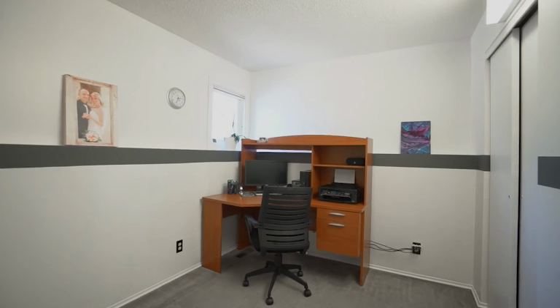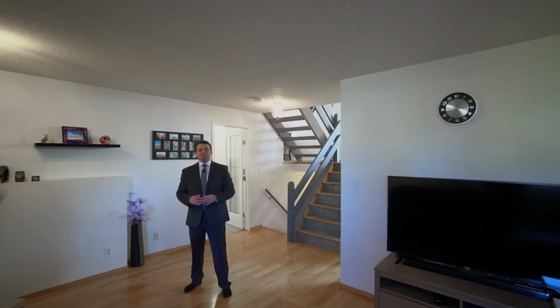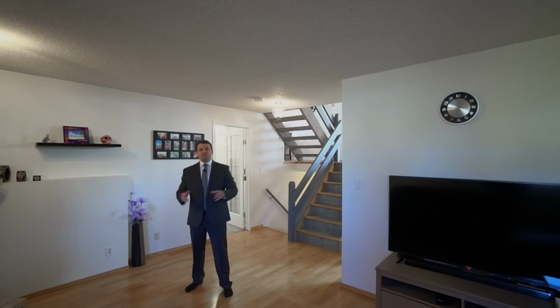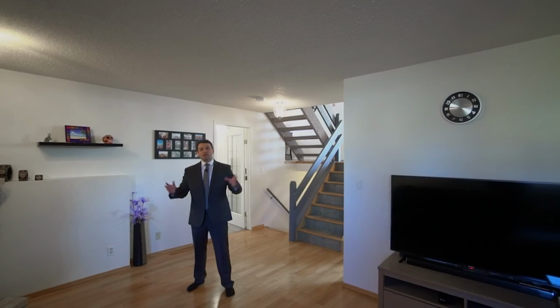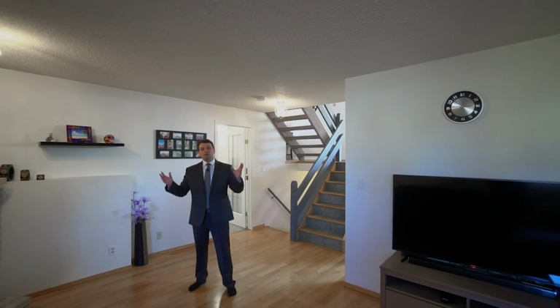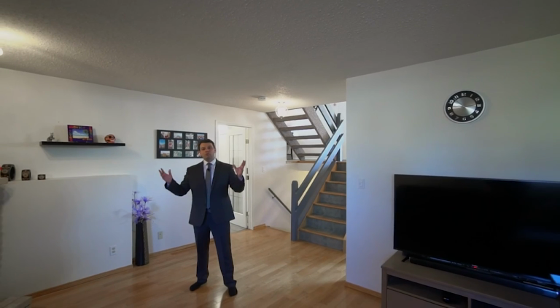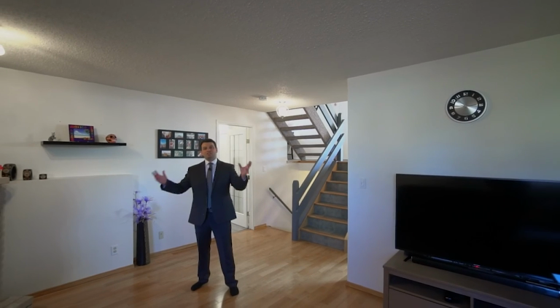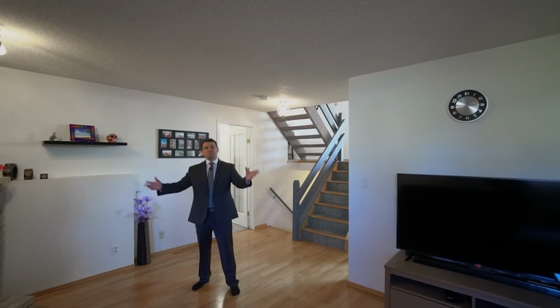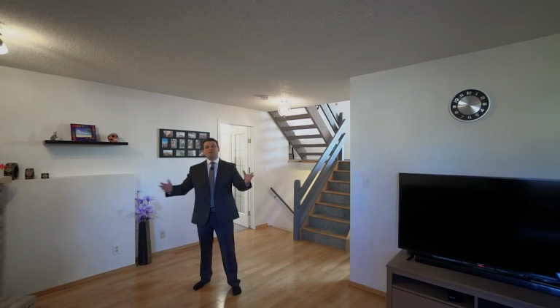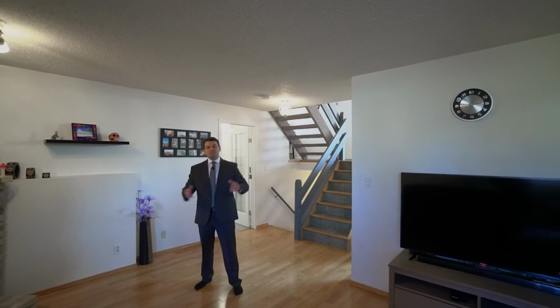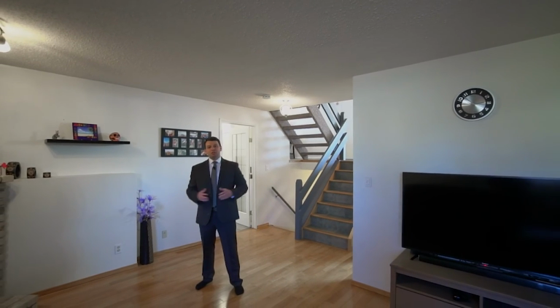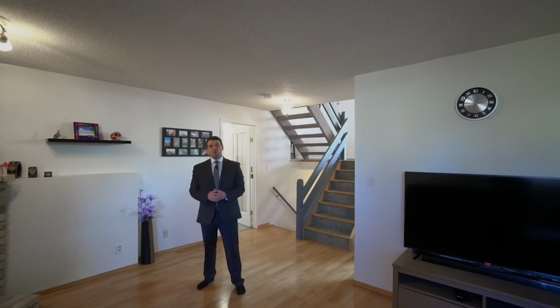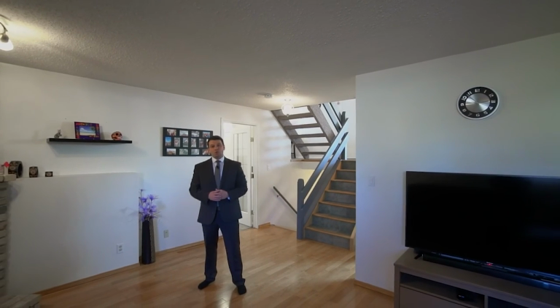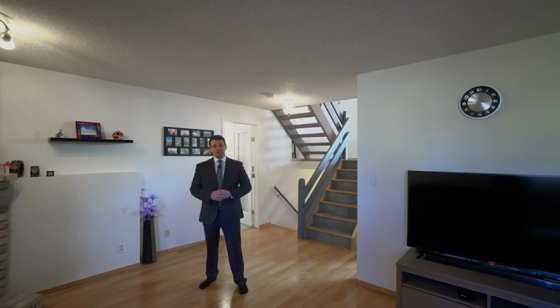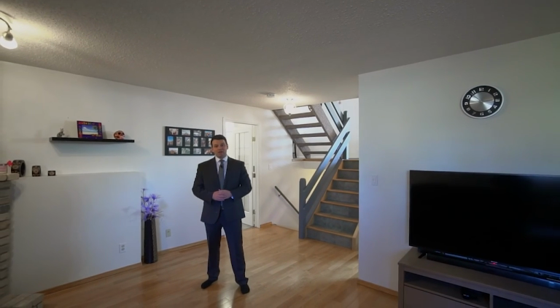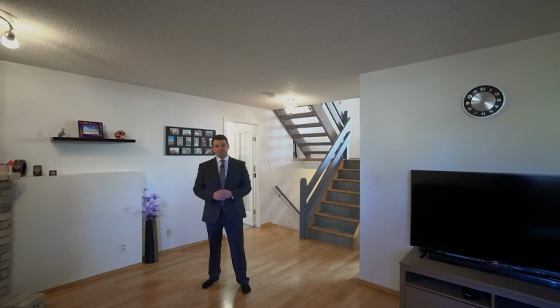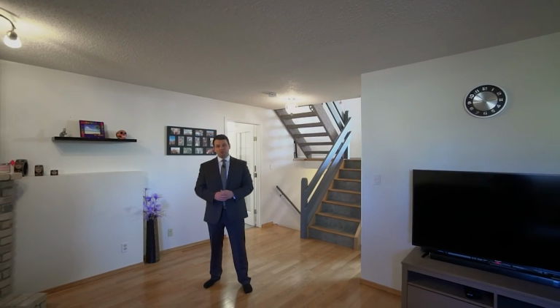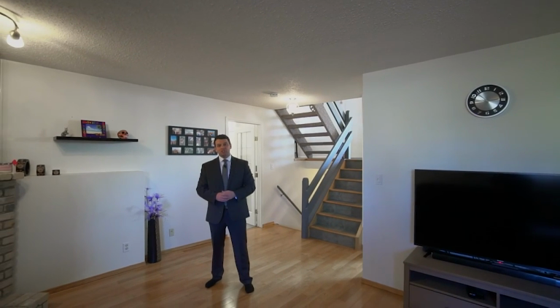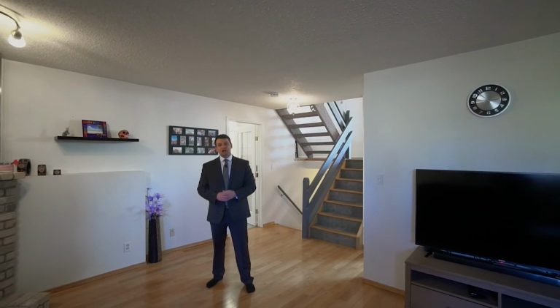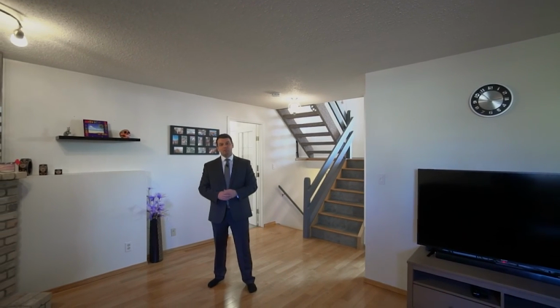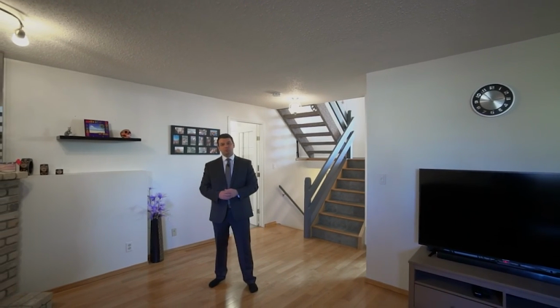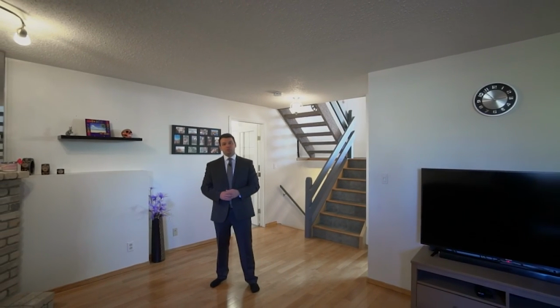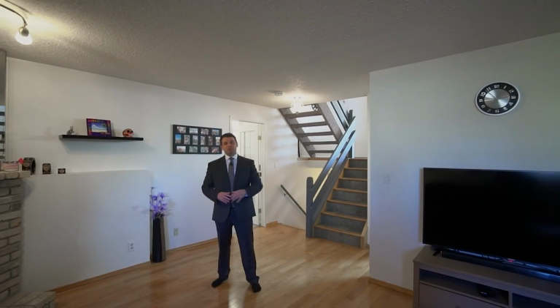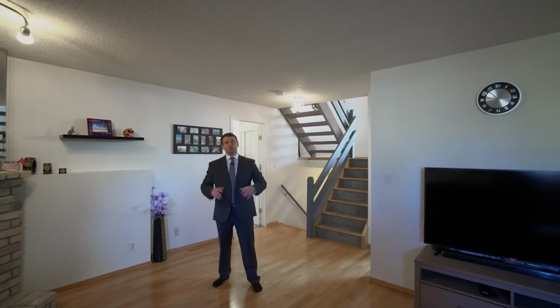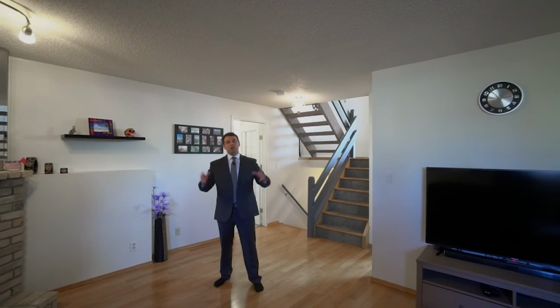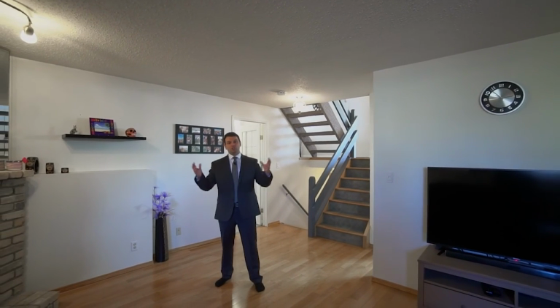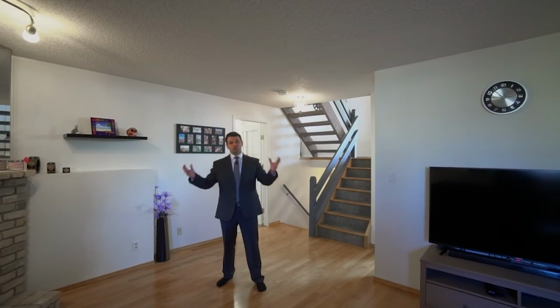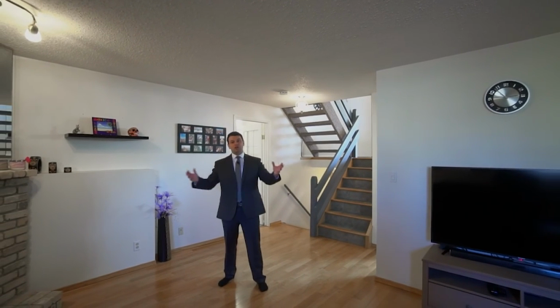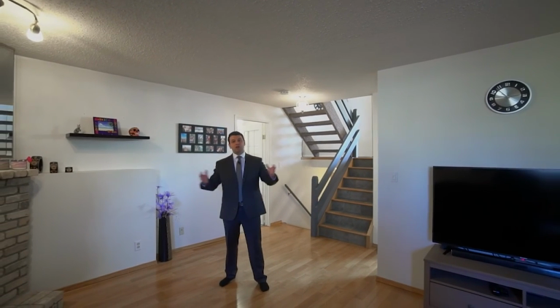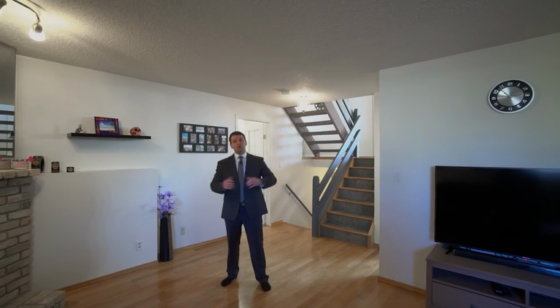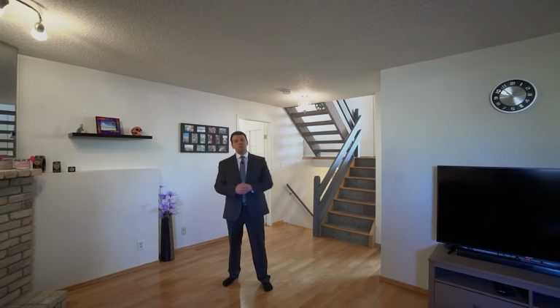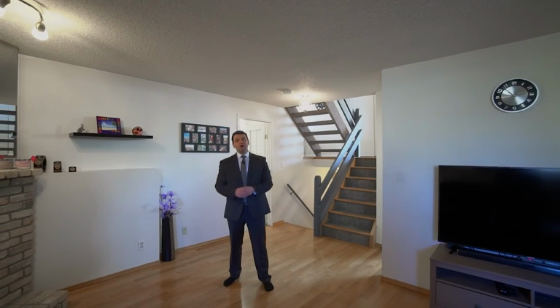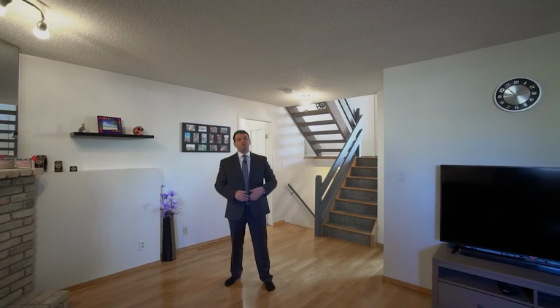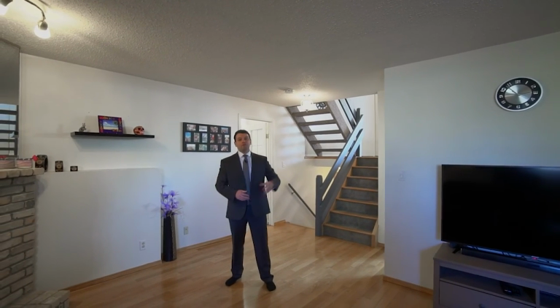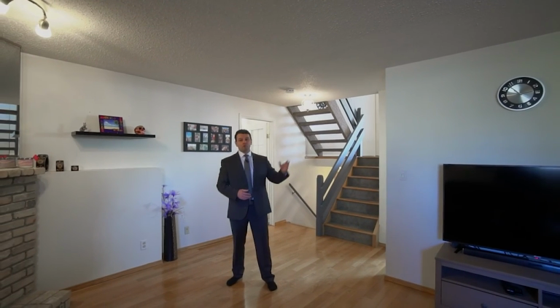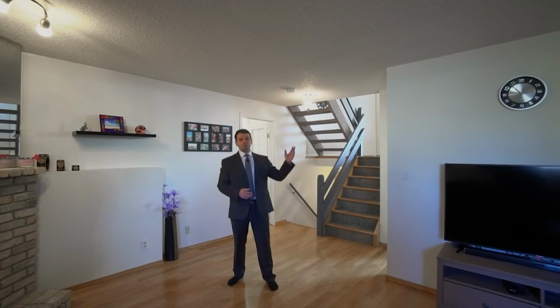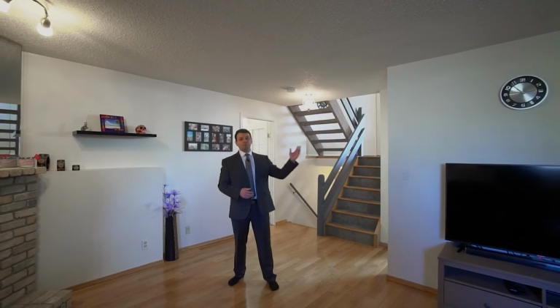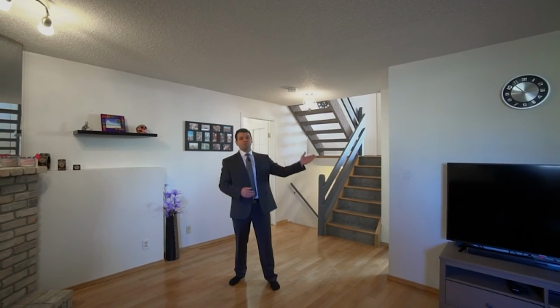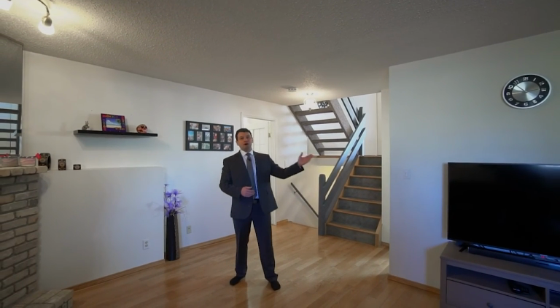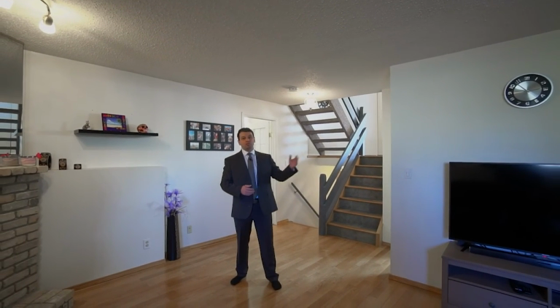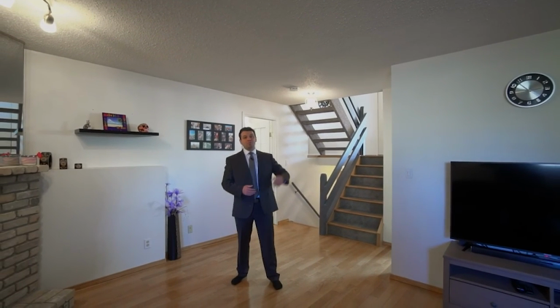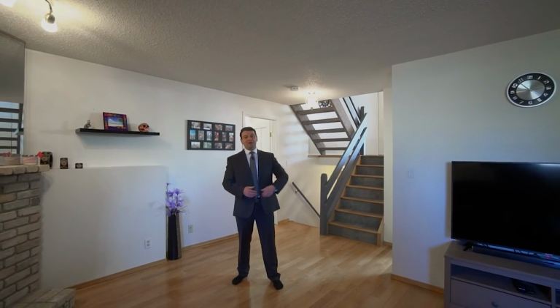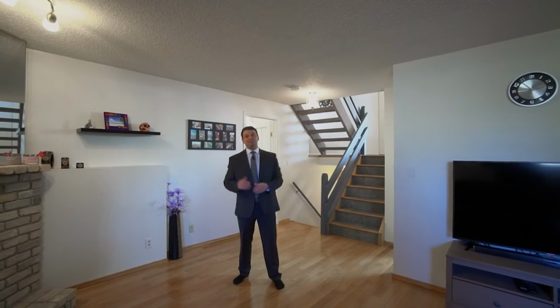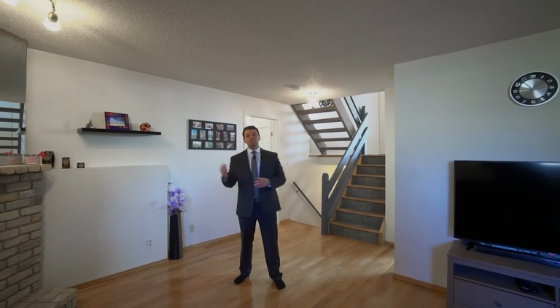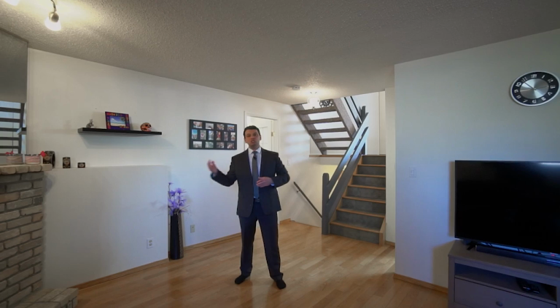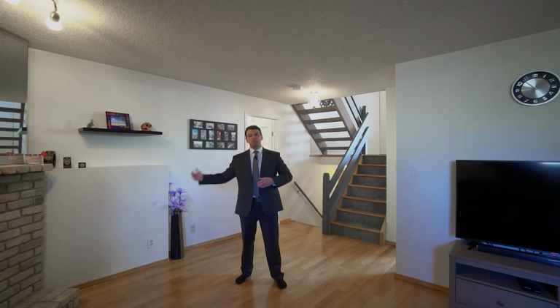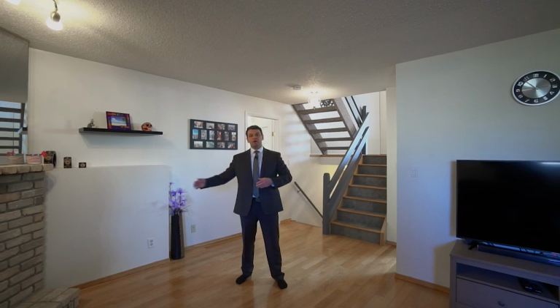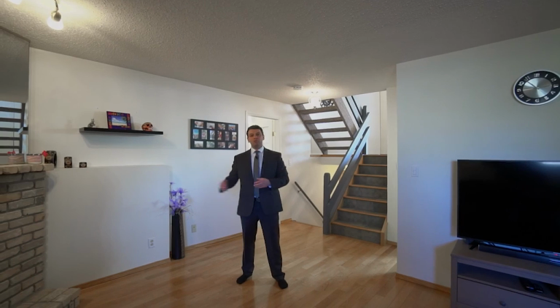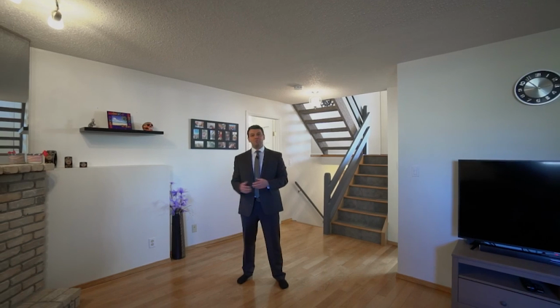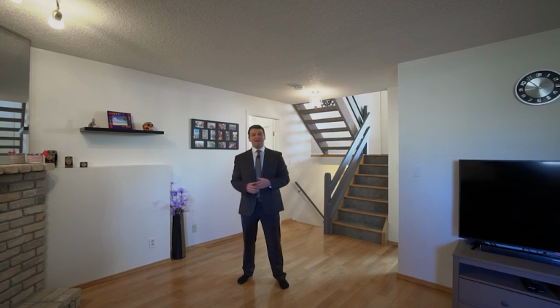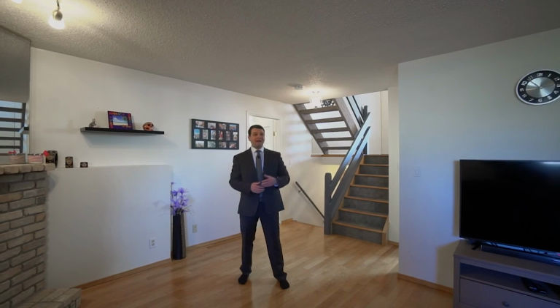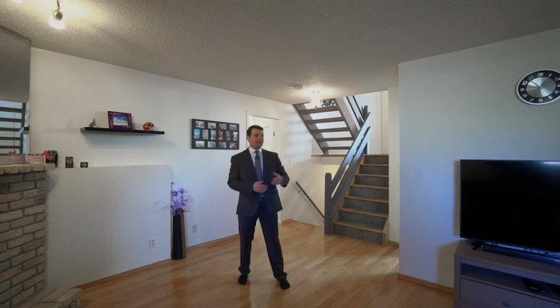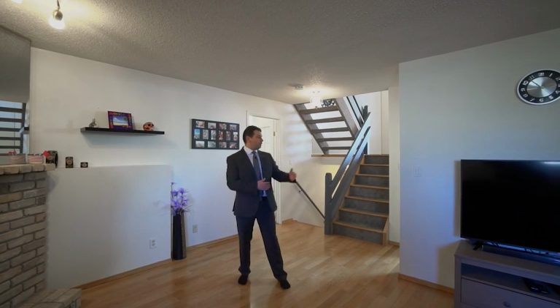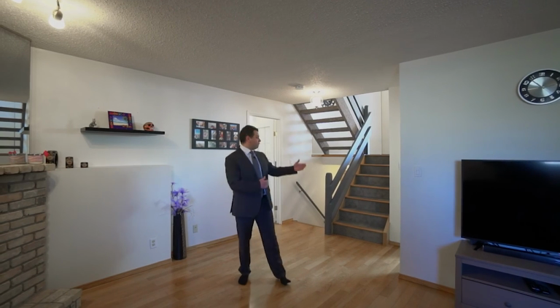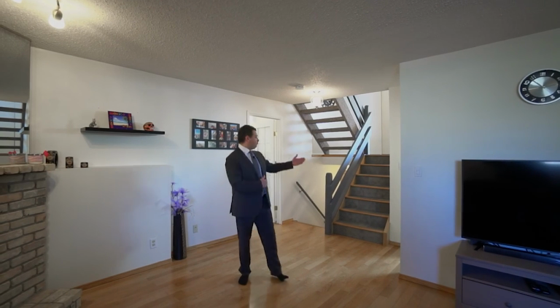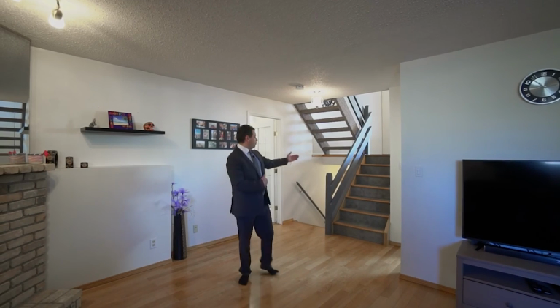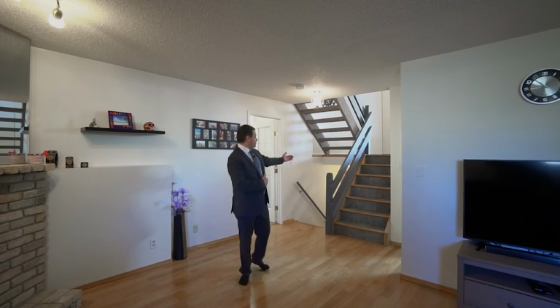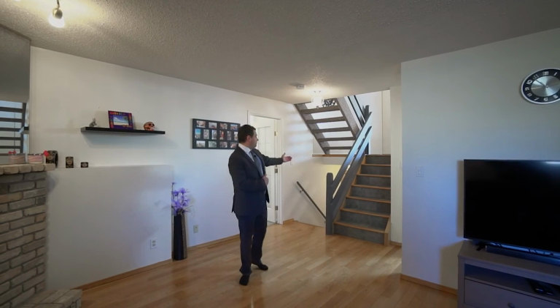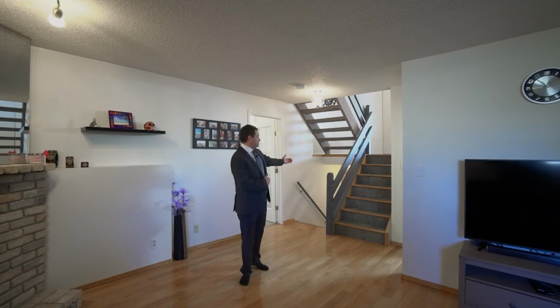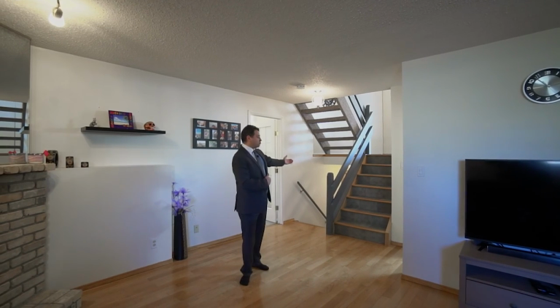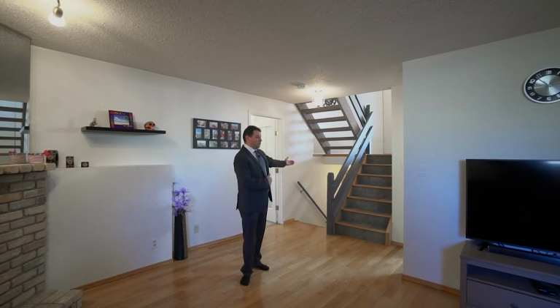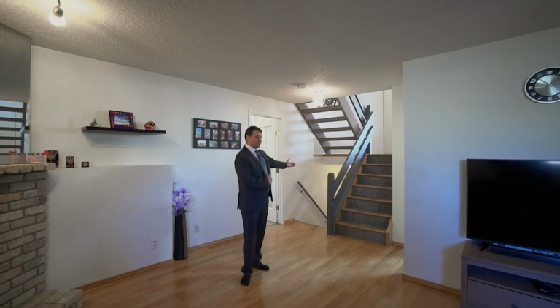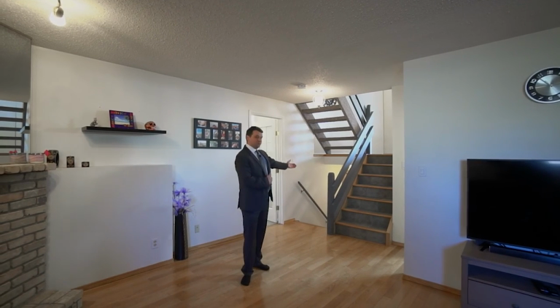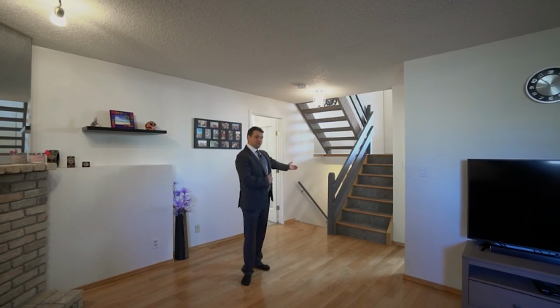Check out this amazing lower level that comes with a large rec room, four-piece bathroom, an additional bedroom, and a fully-finished basement.